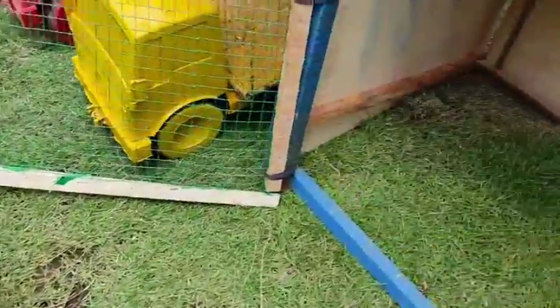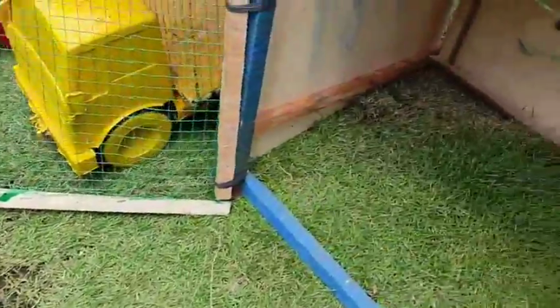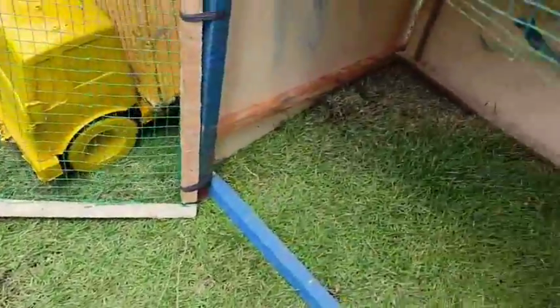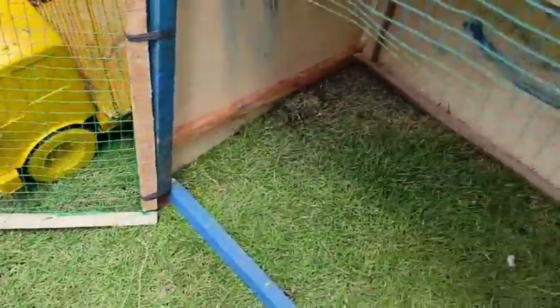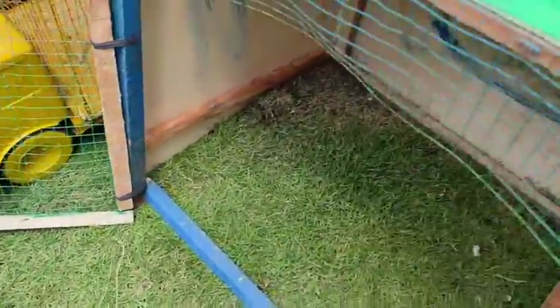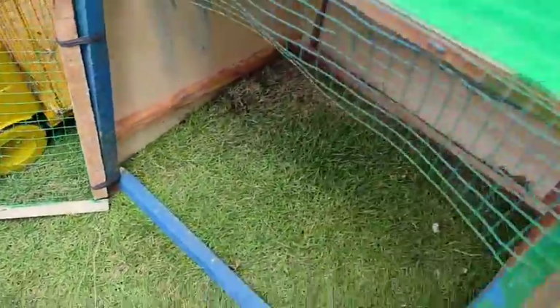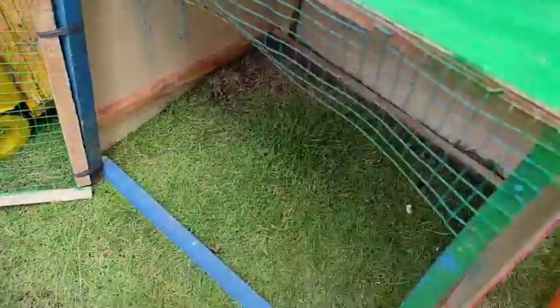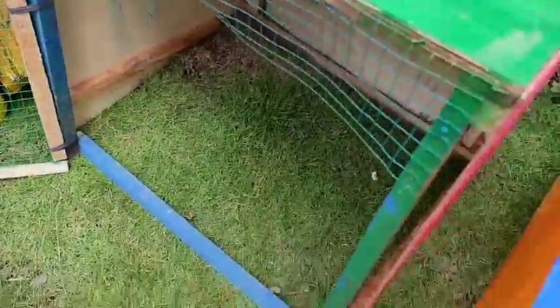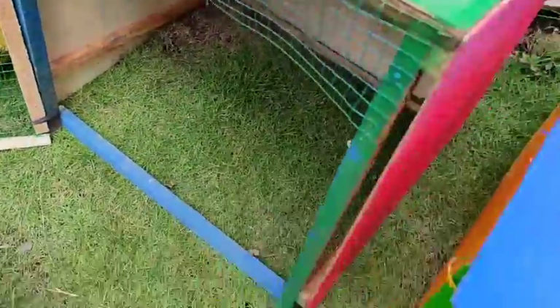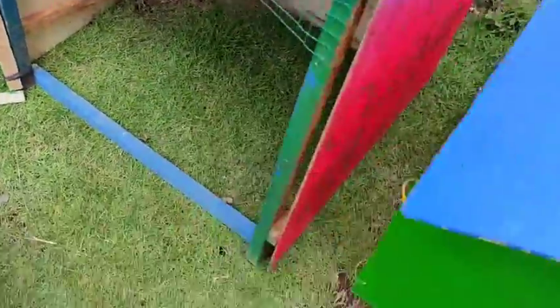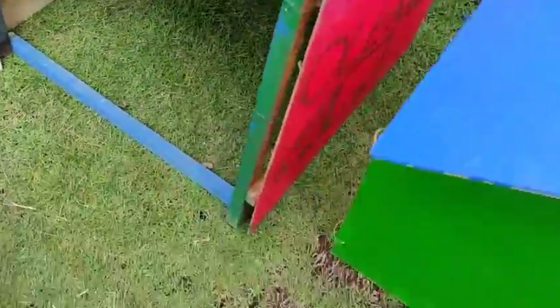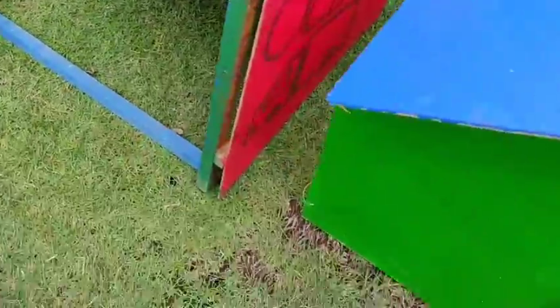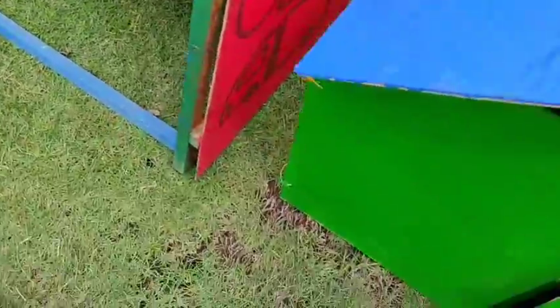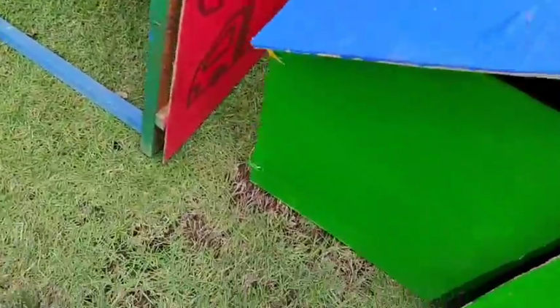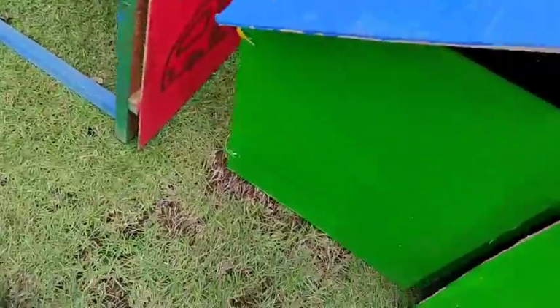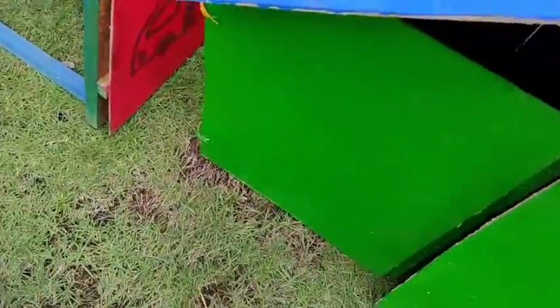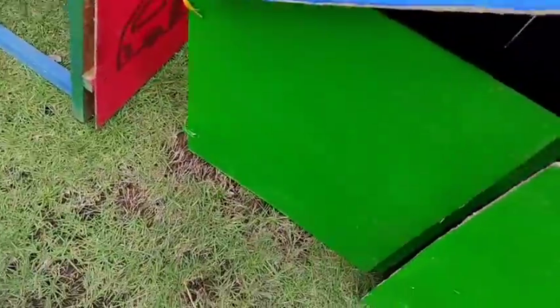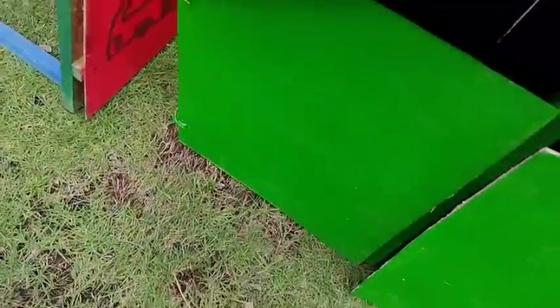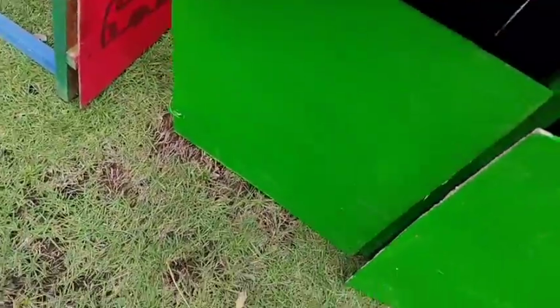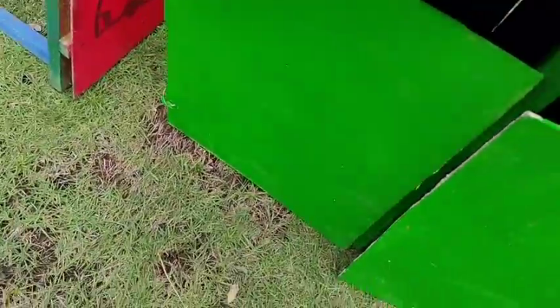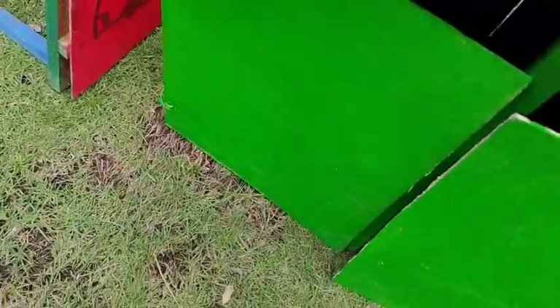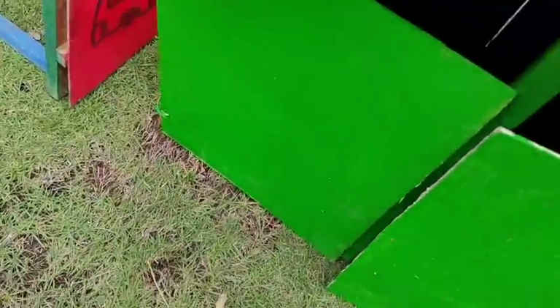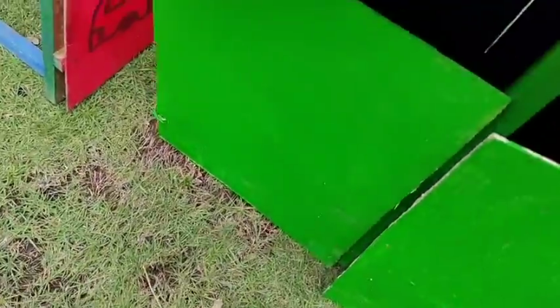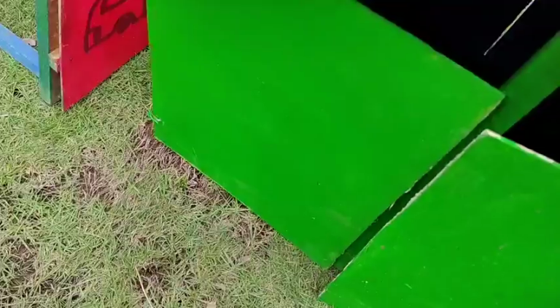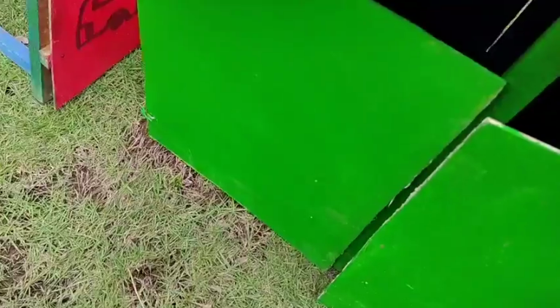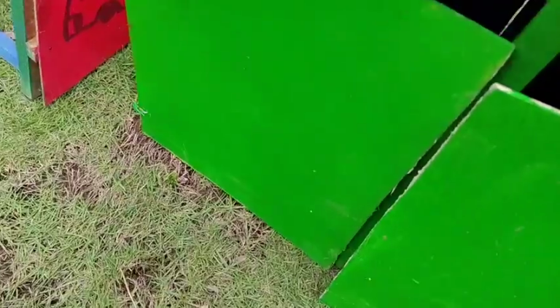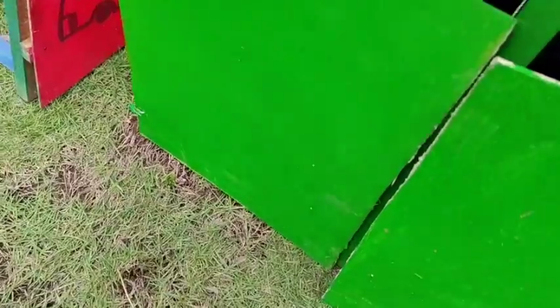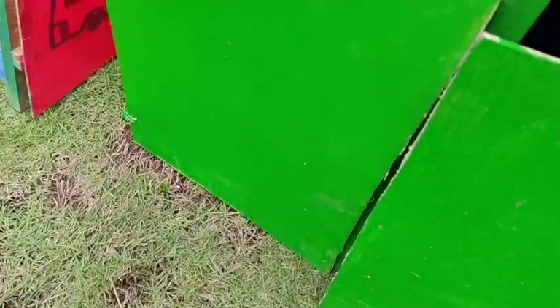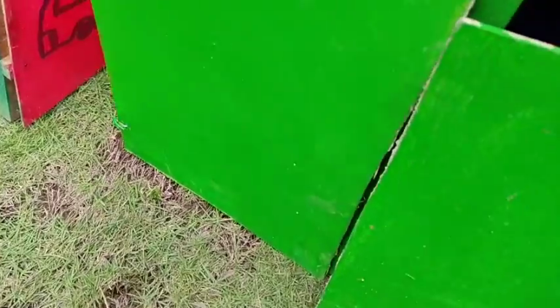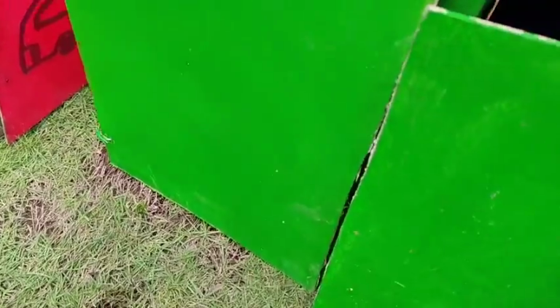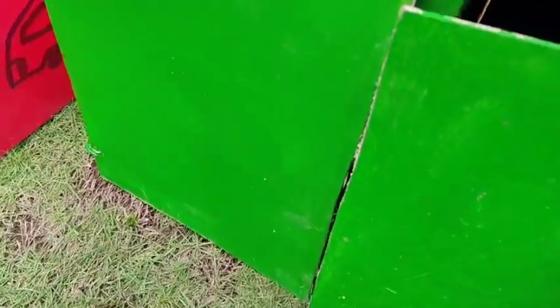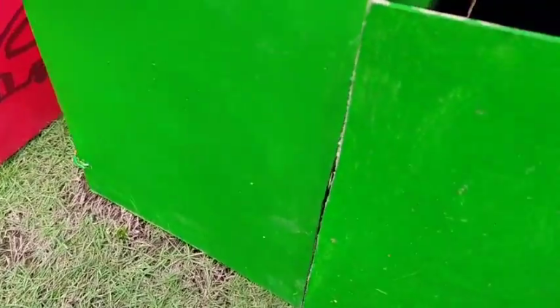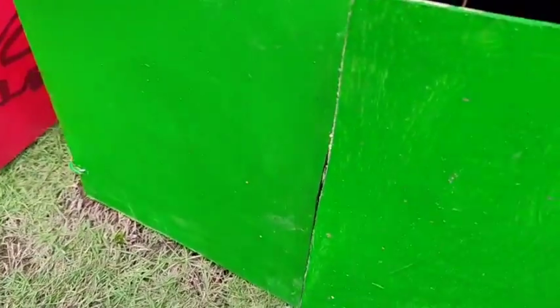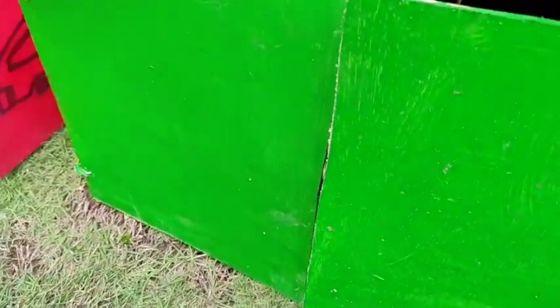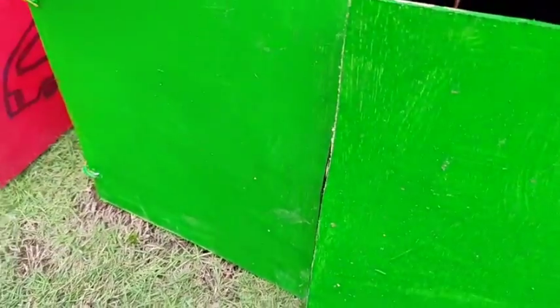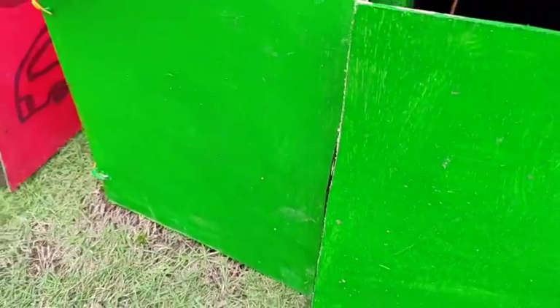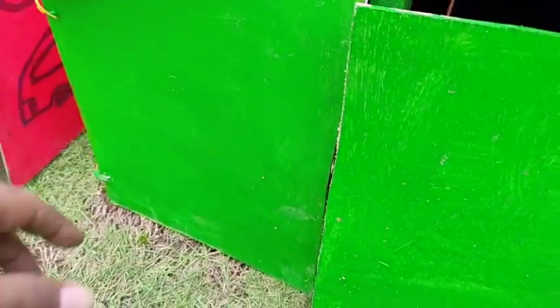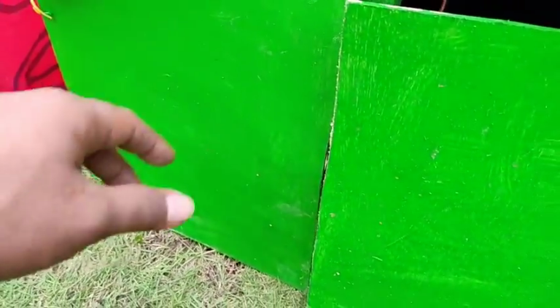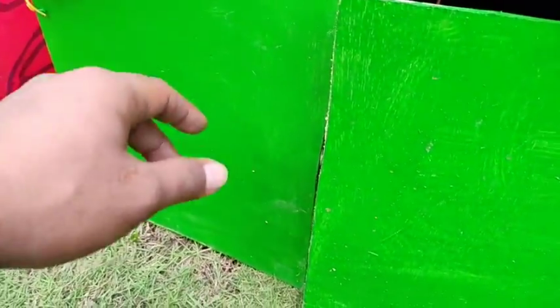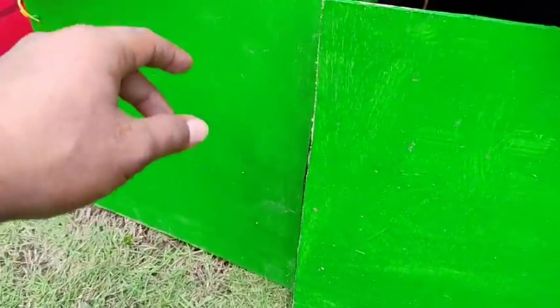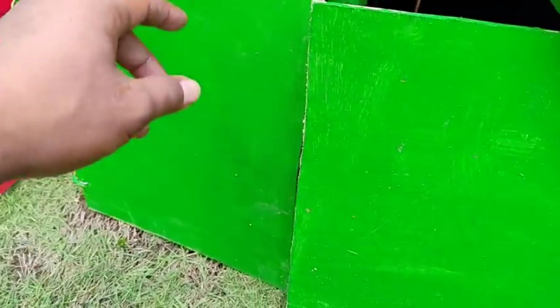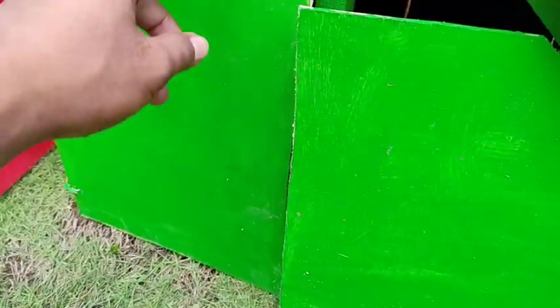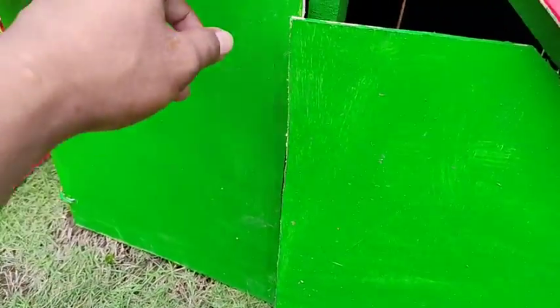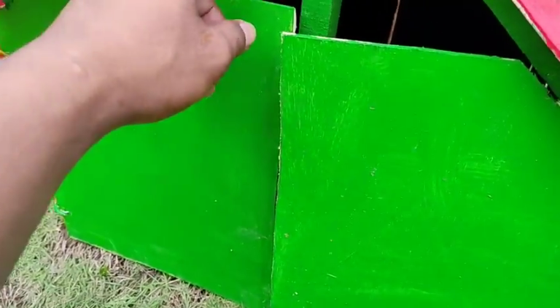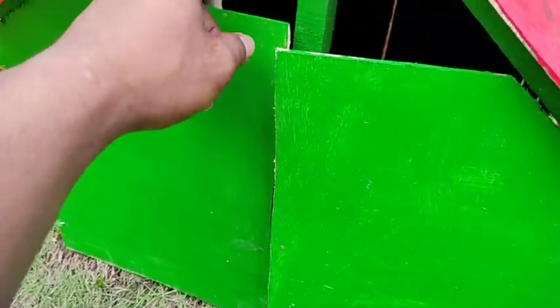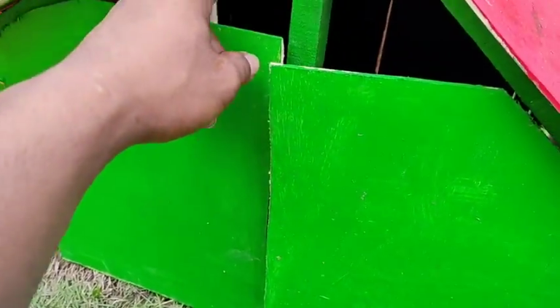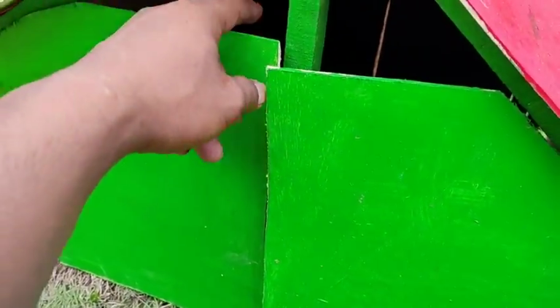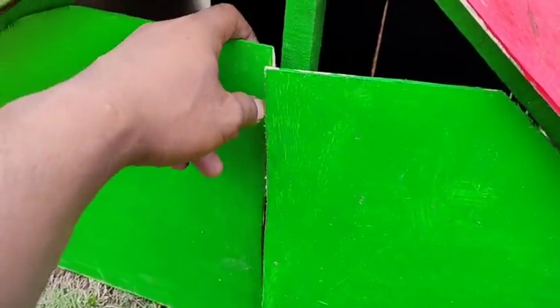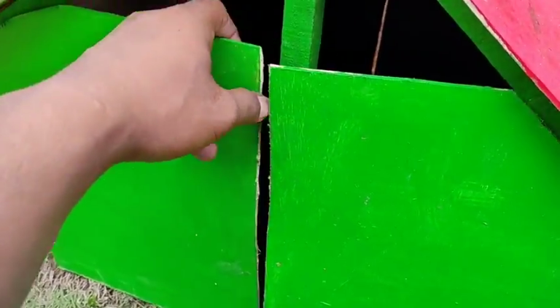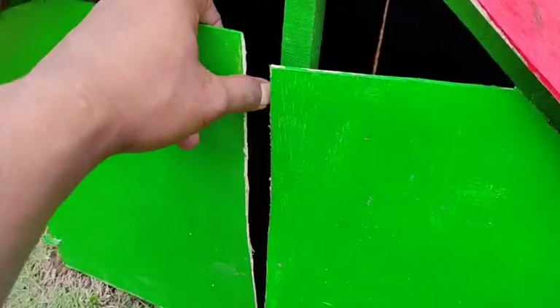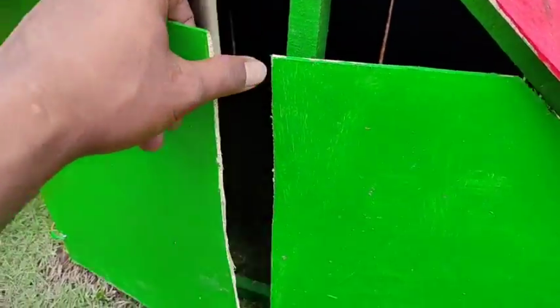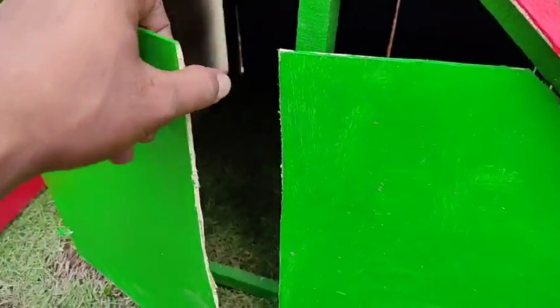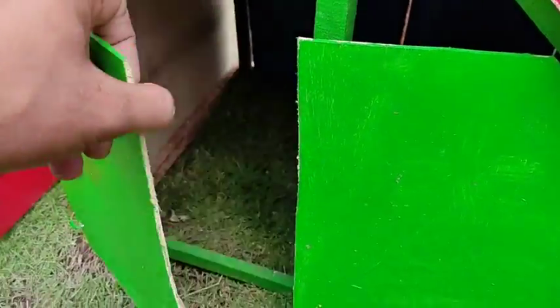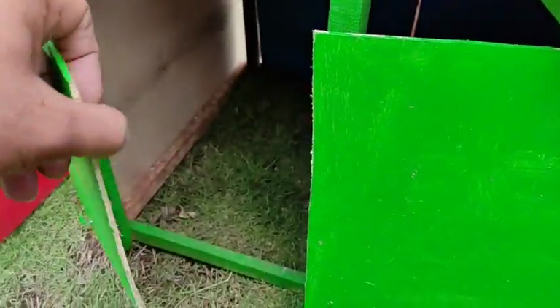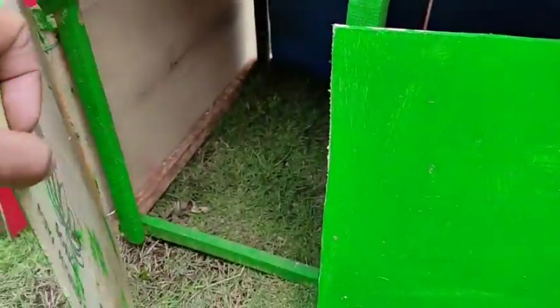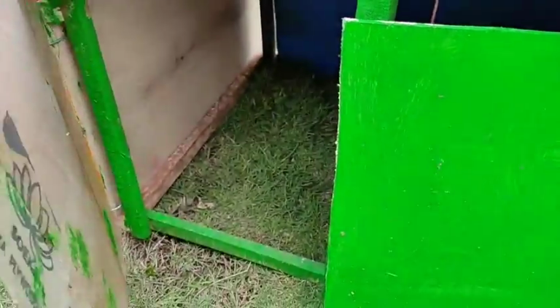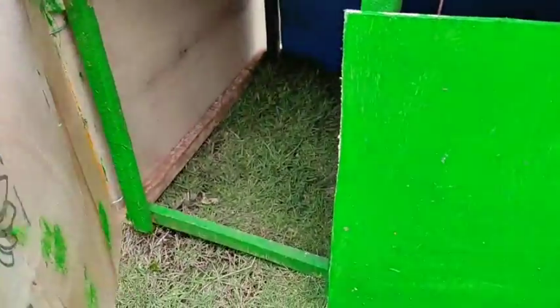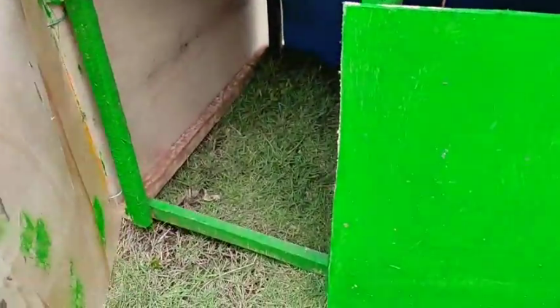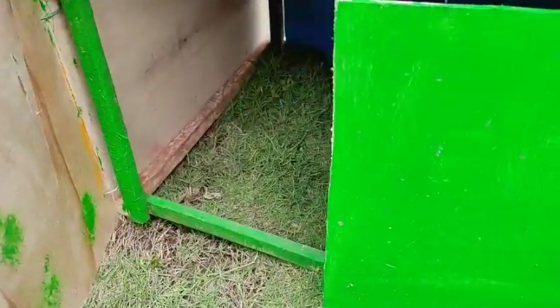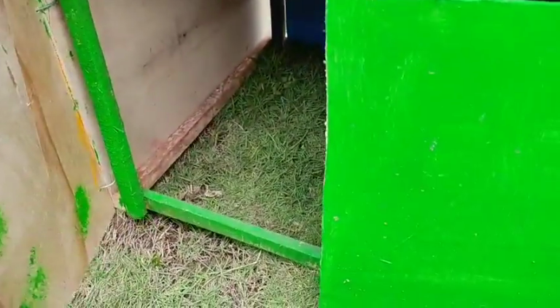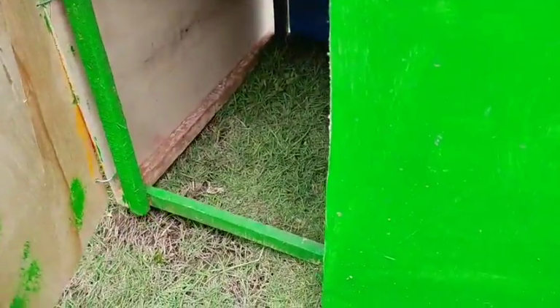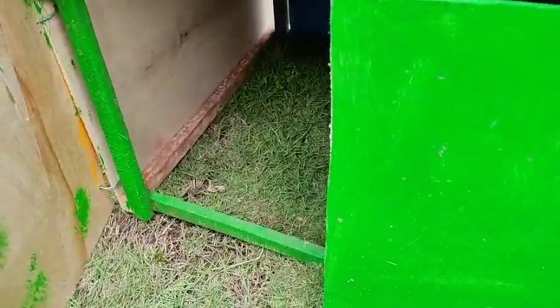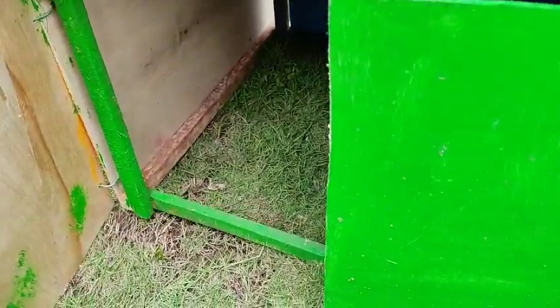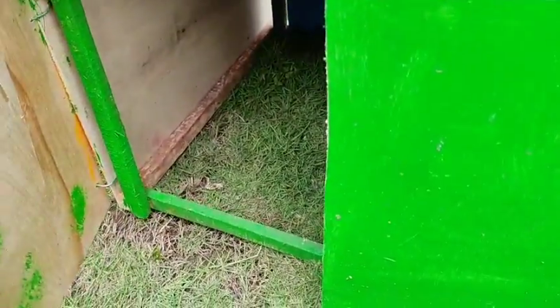Wow, lihat teman-teman! Ini rumah hewan apa ya kira-kira? Coba kita buka.